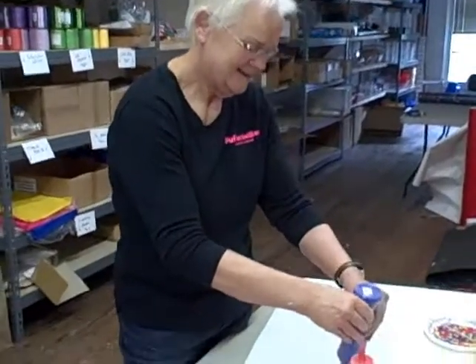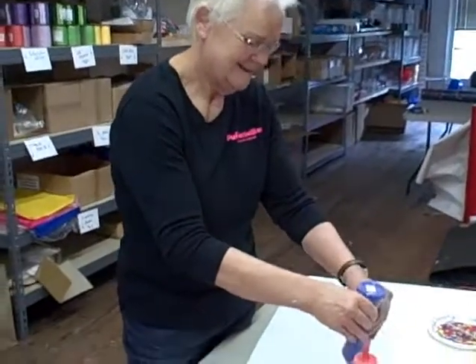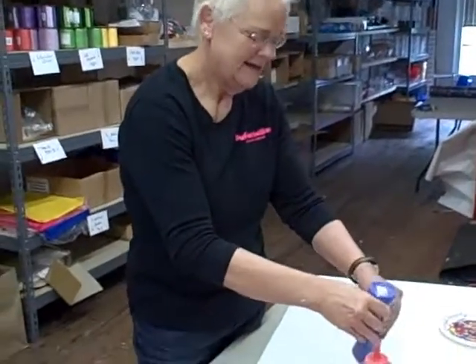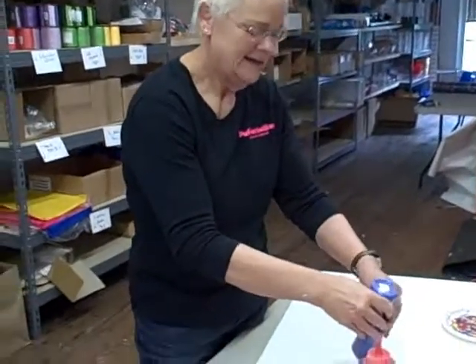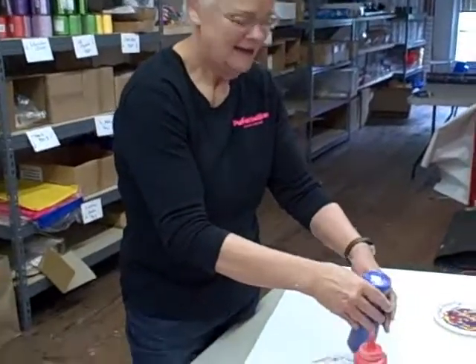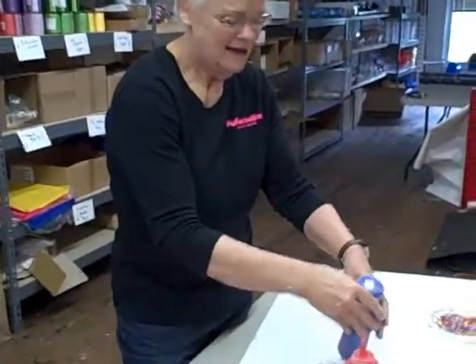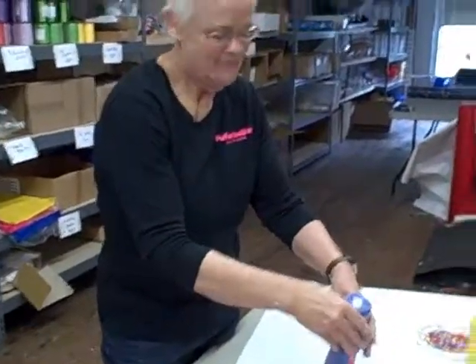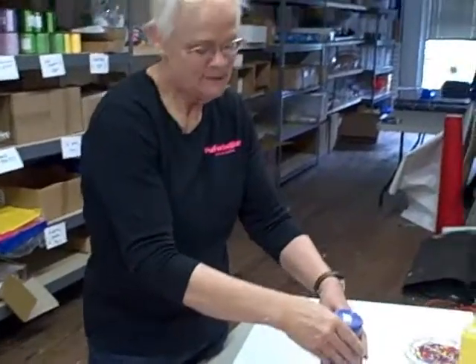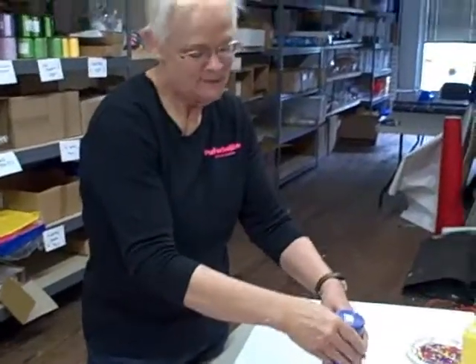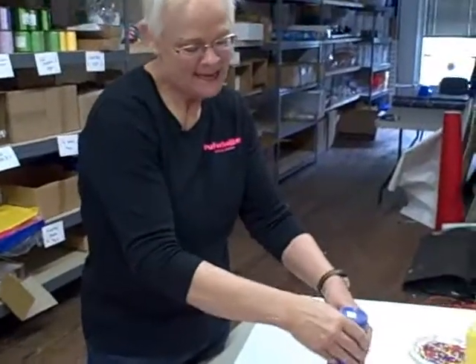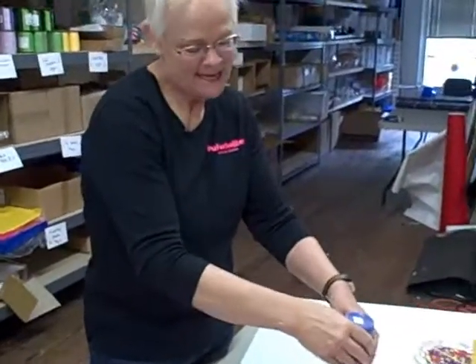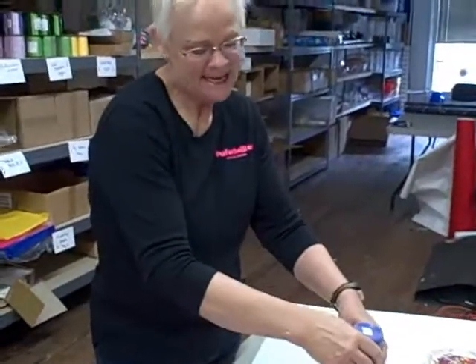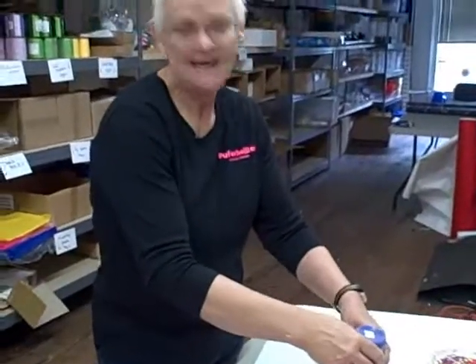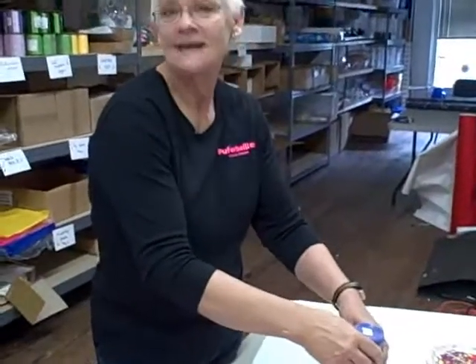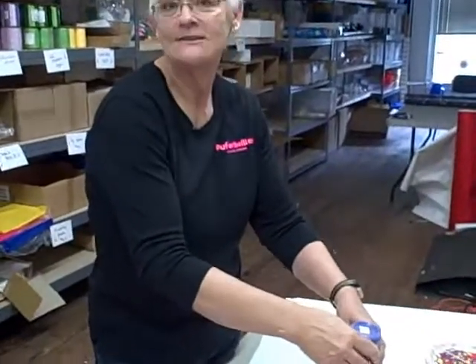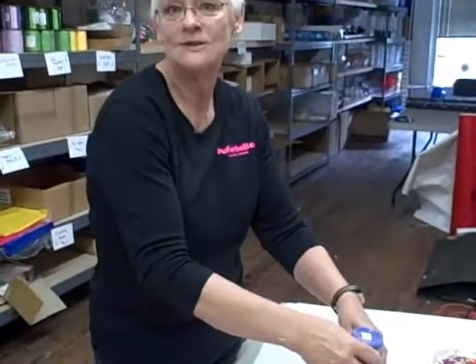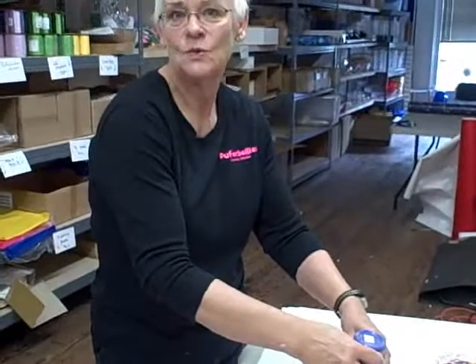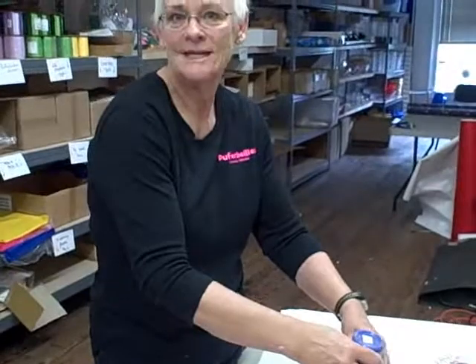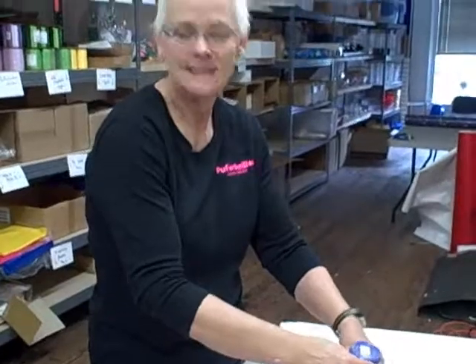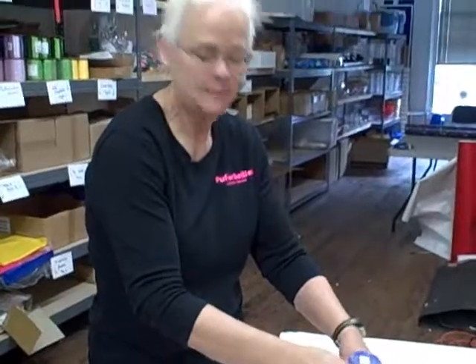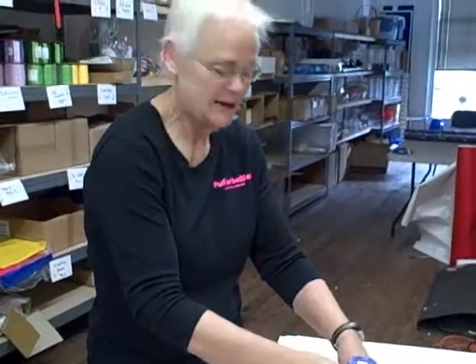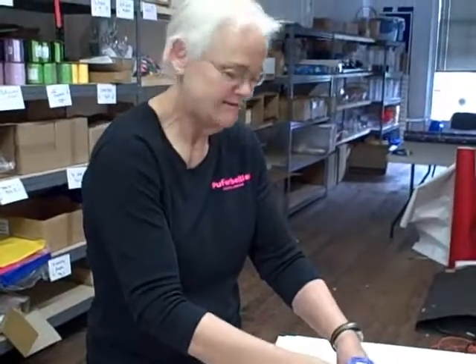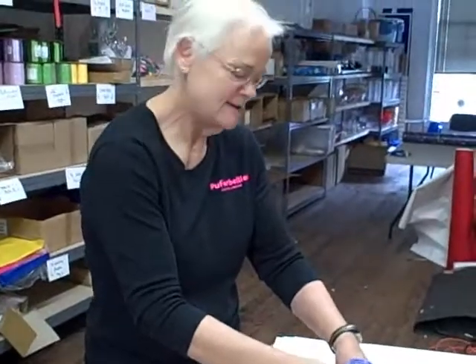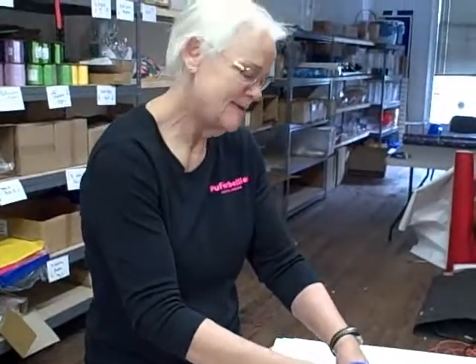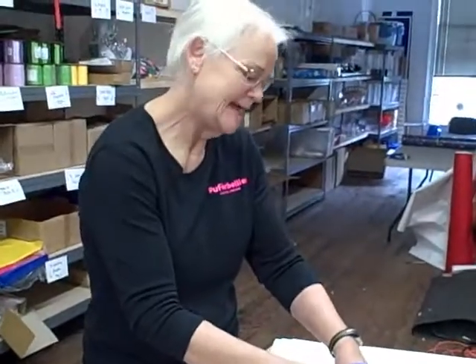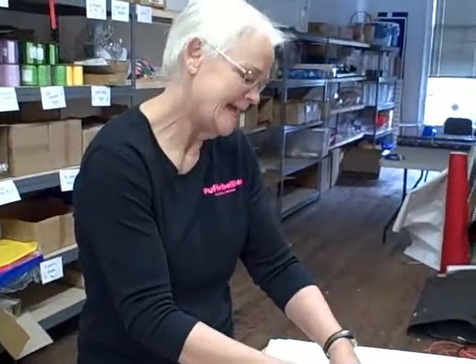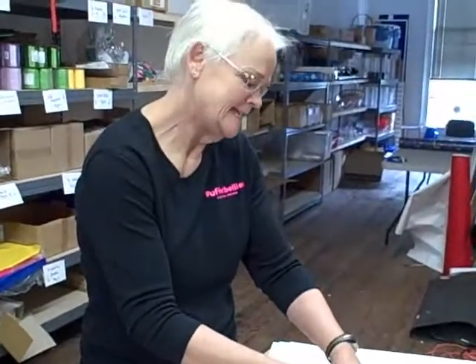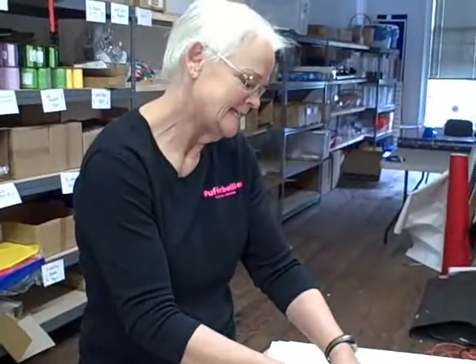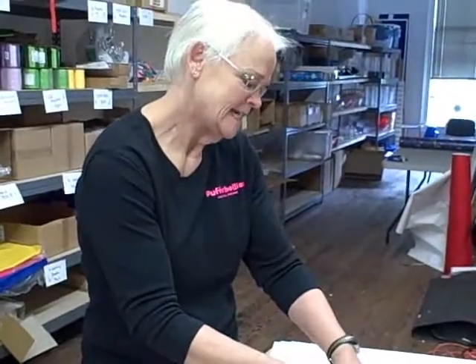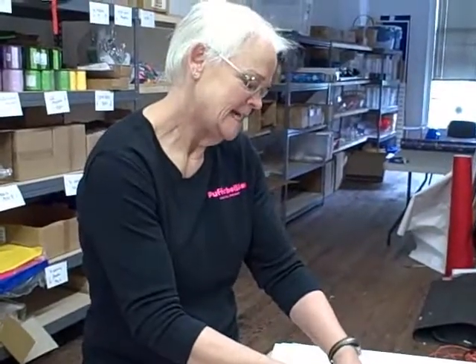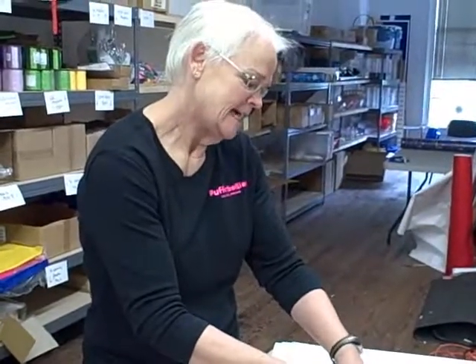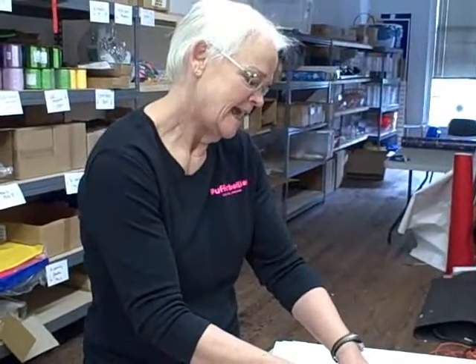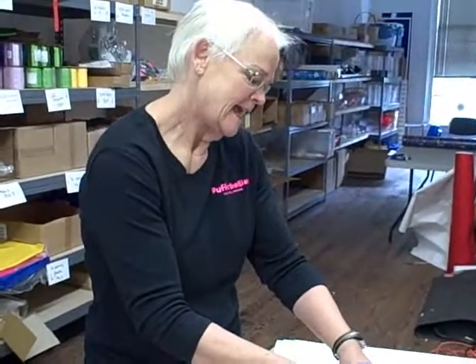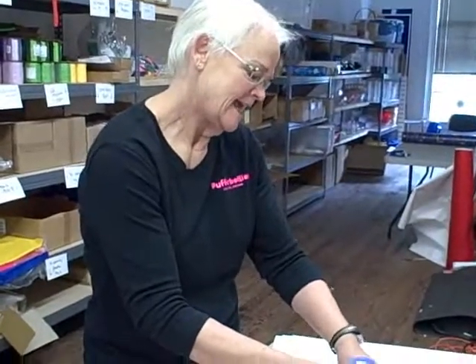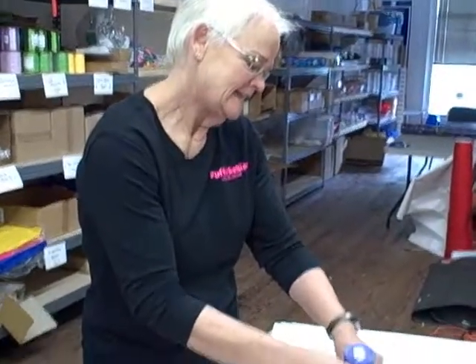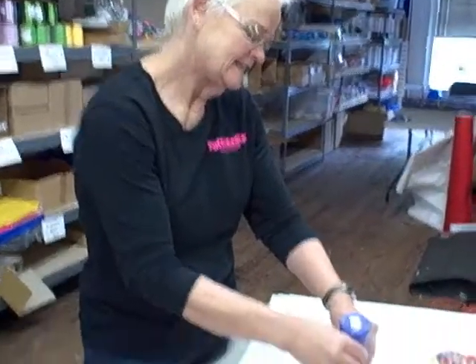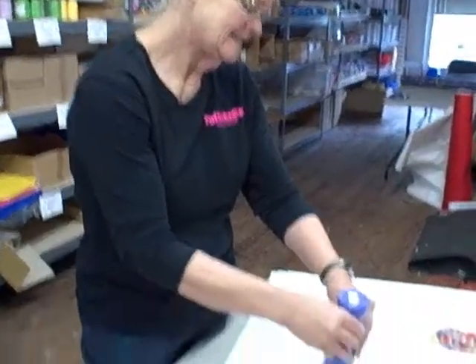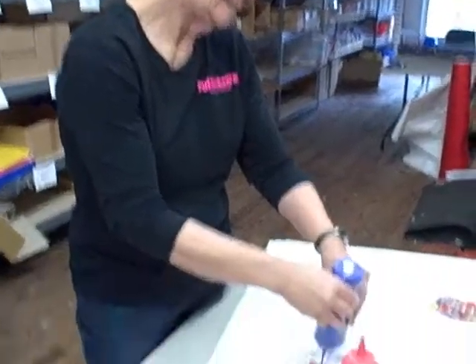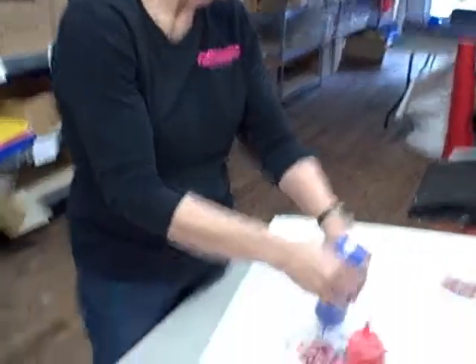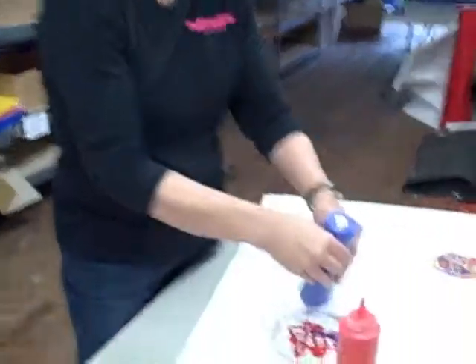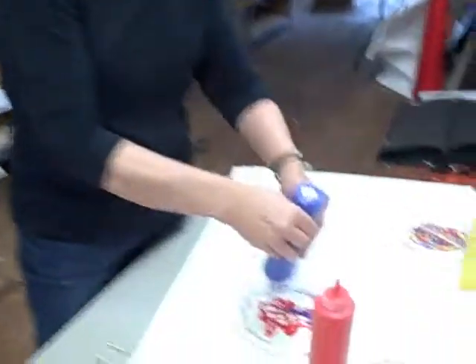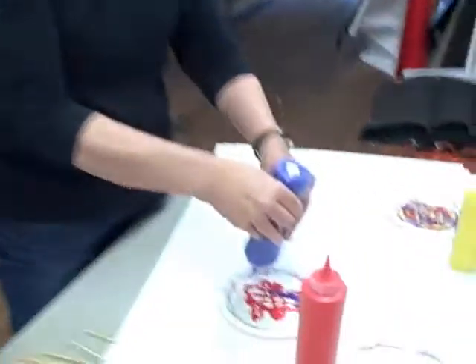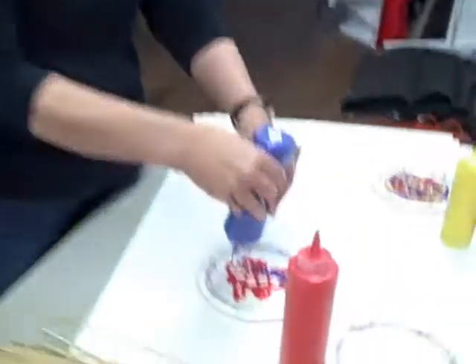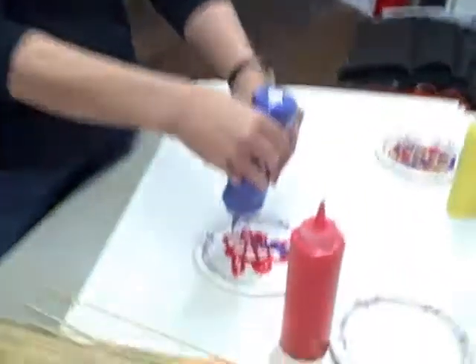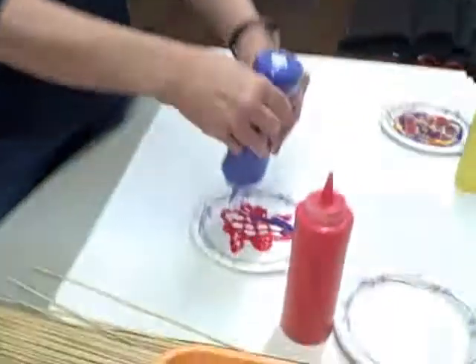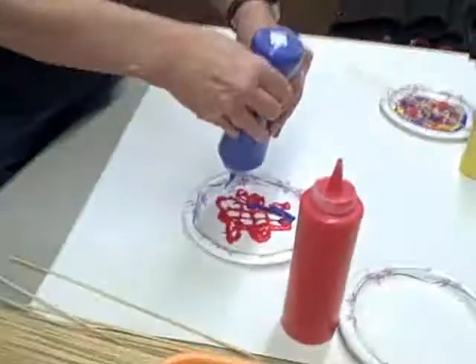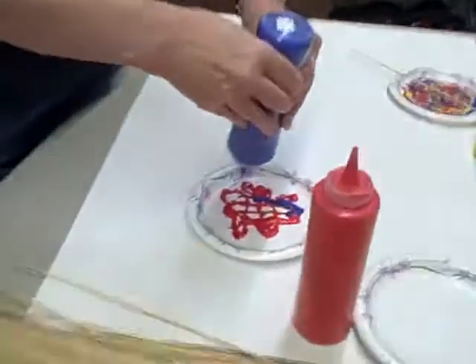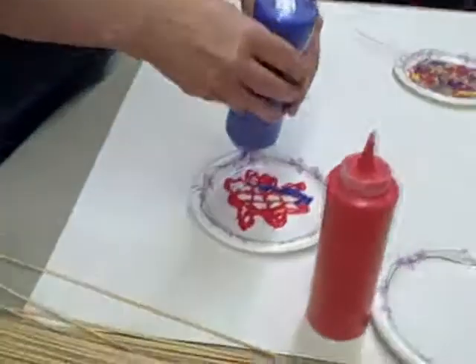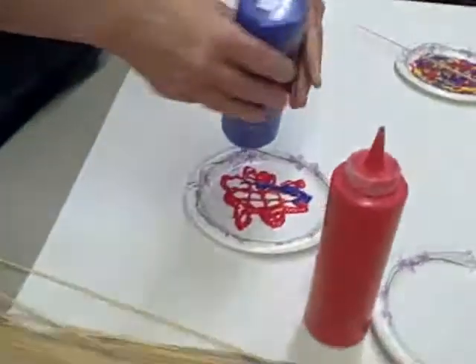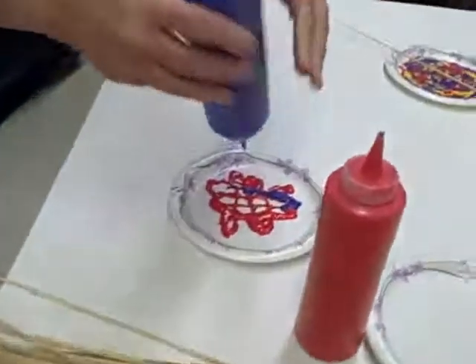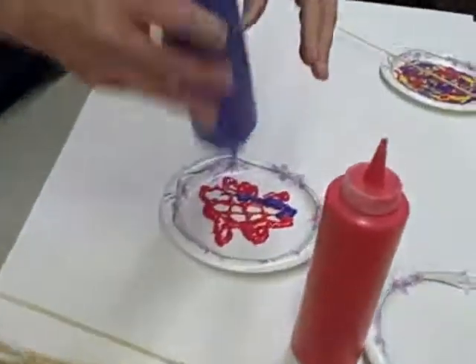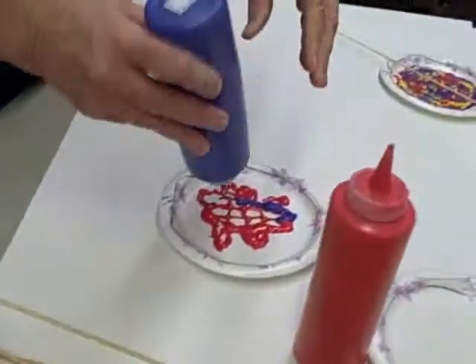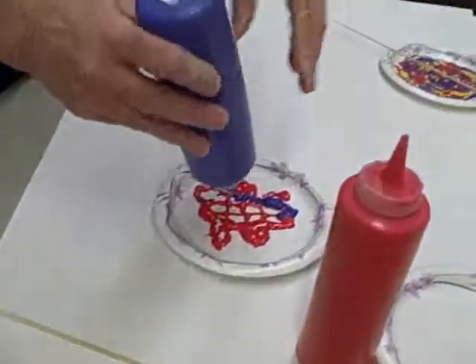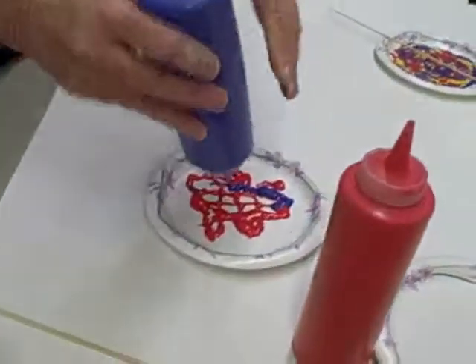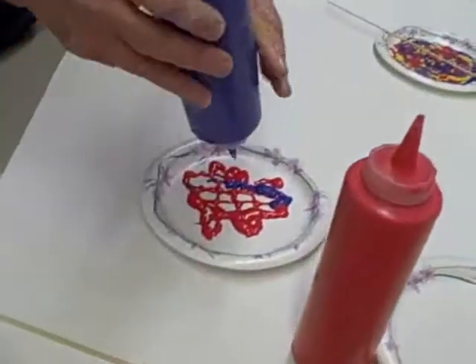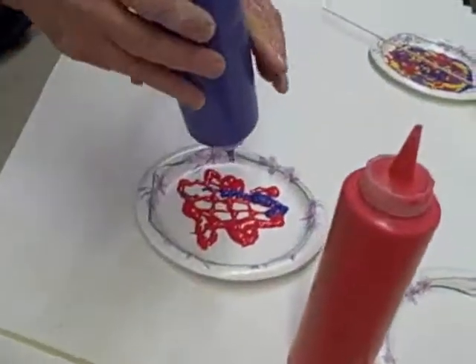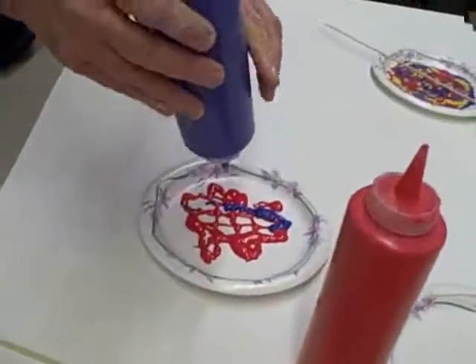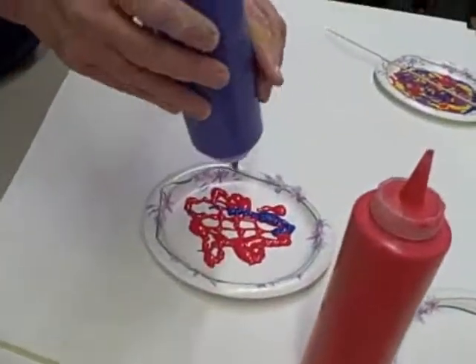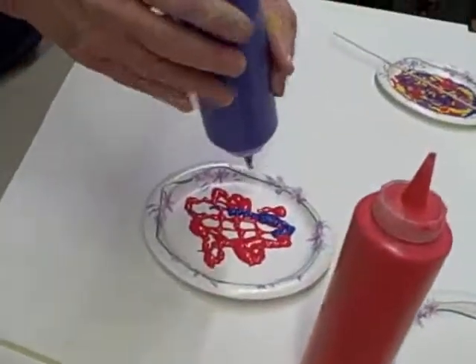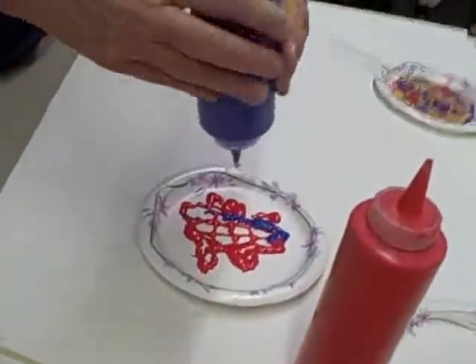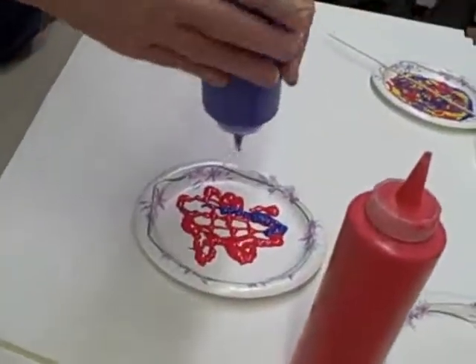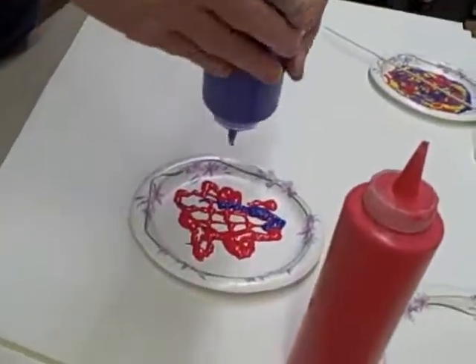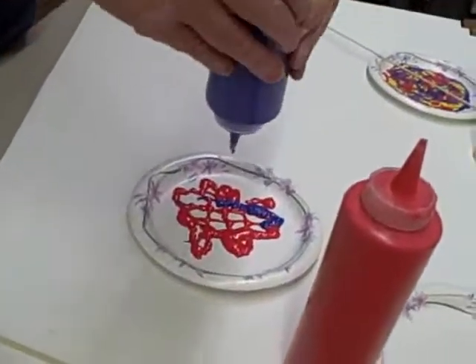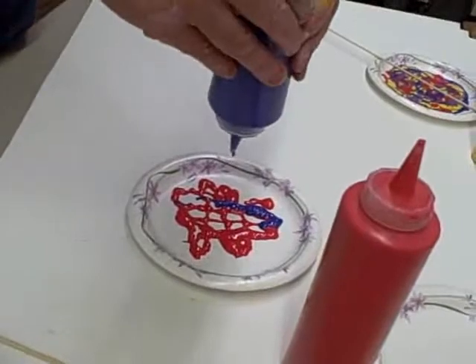What are we going to make? I've been making squeezy puffy paint, and this afternoon we're going to make some squeezy puffy paintings.